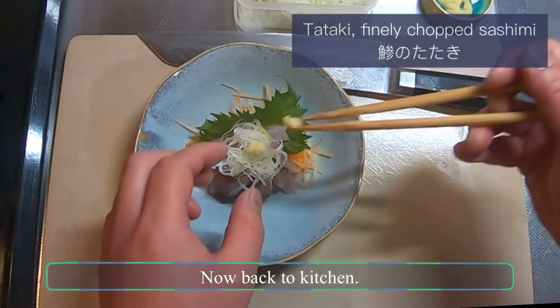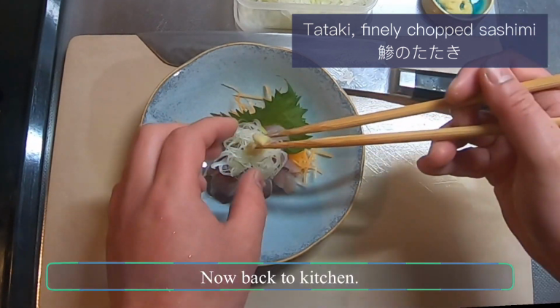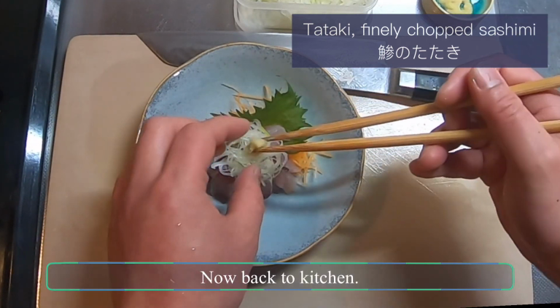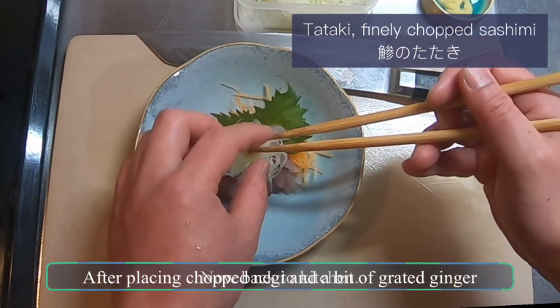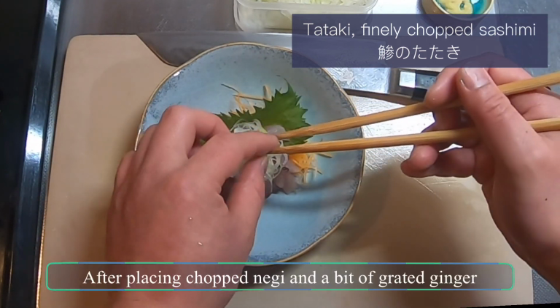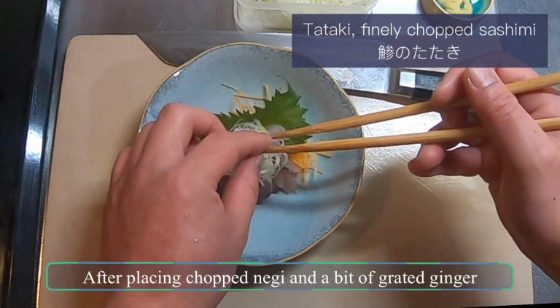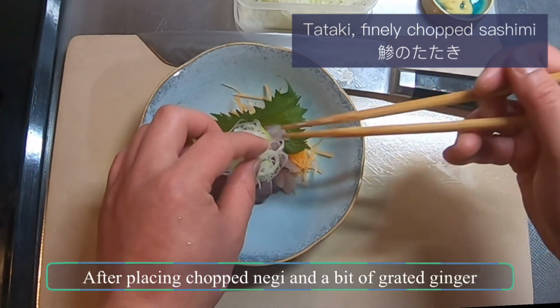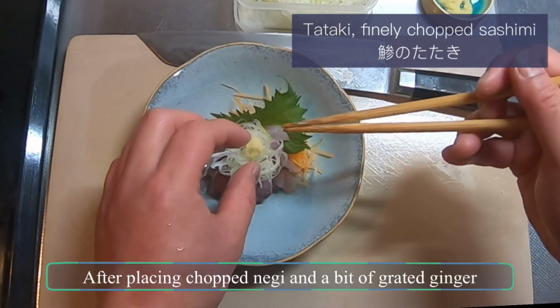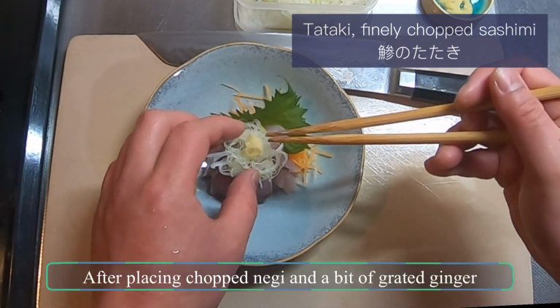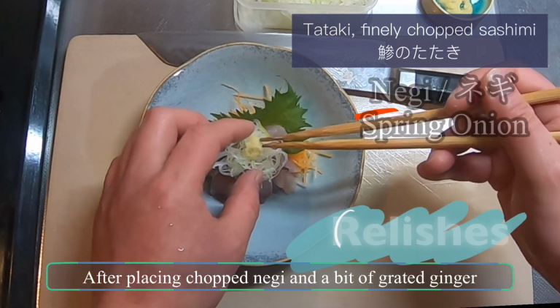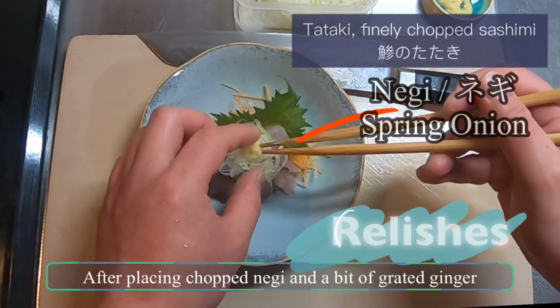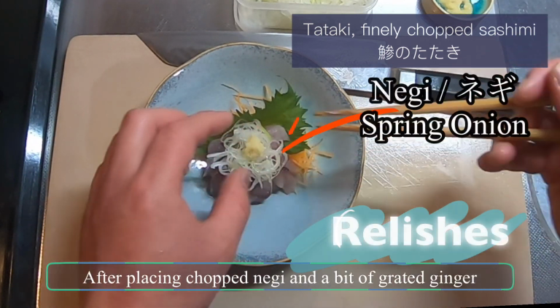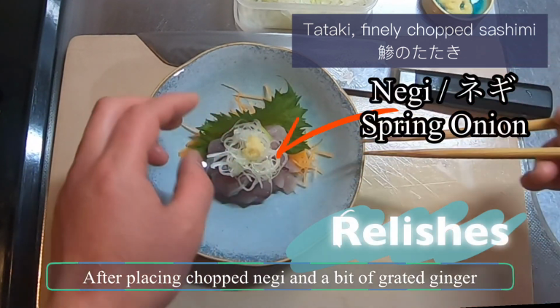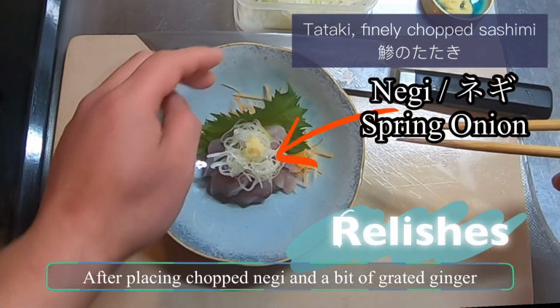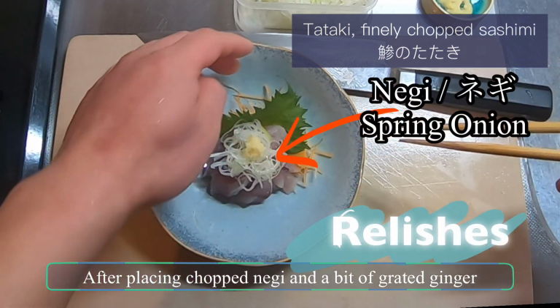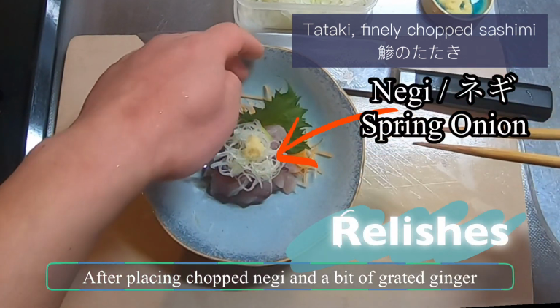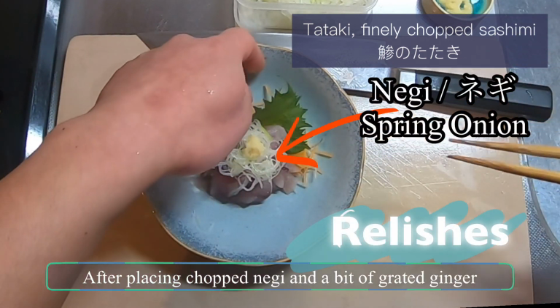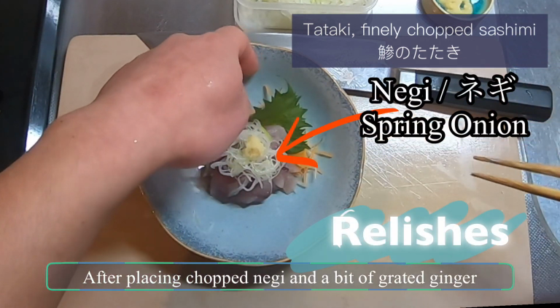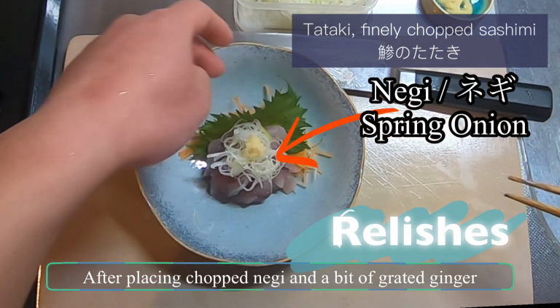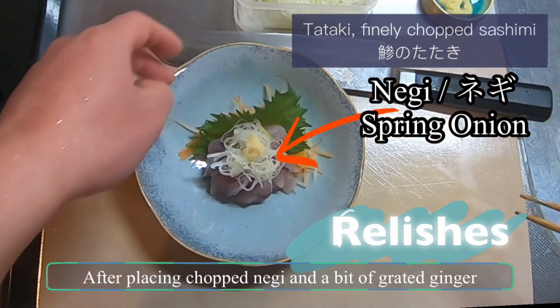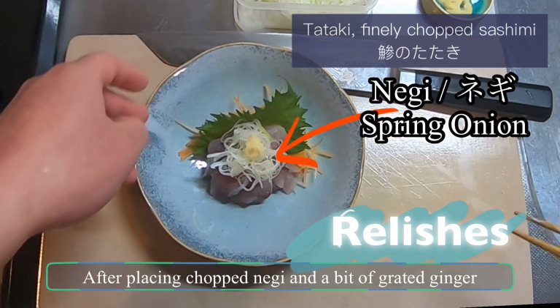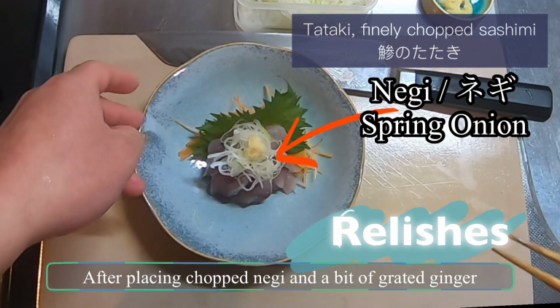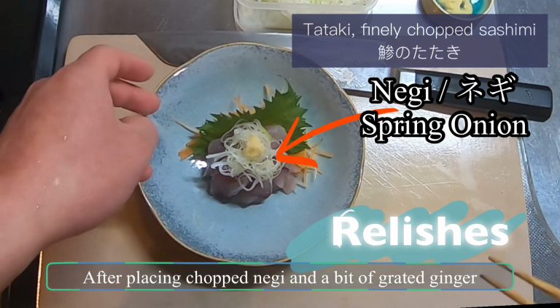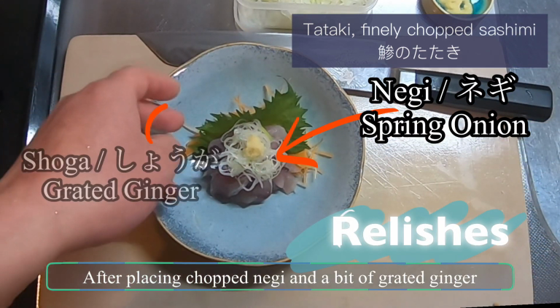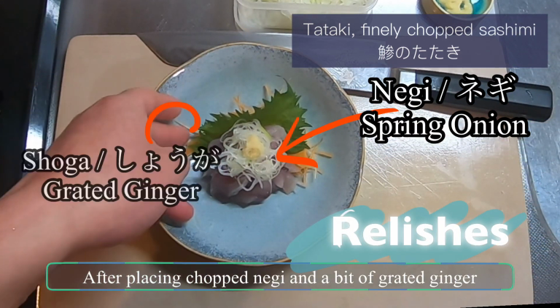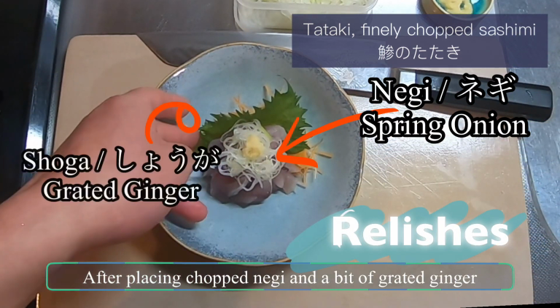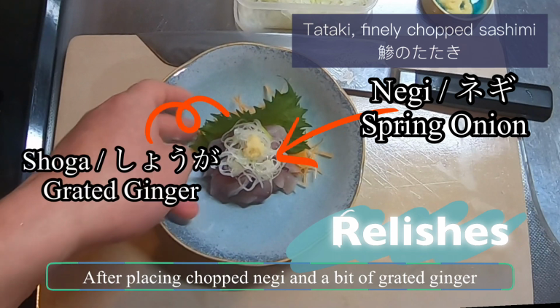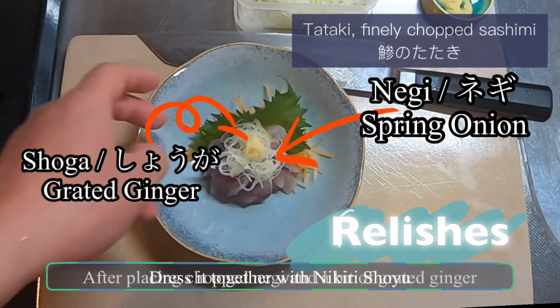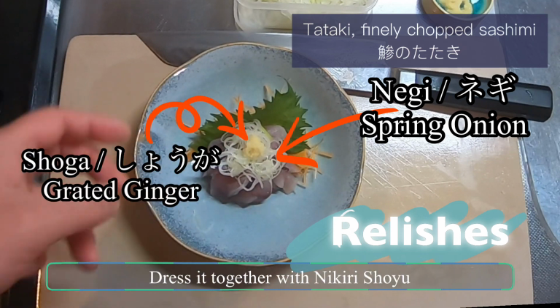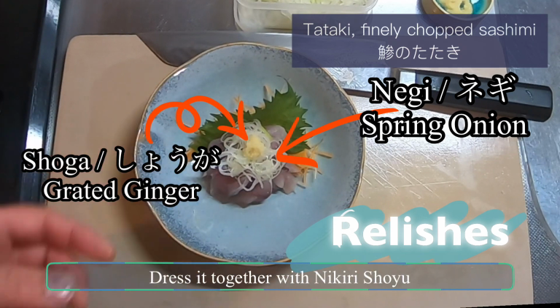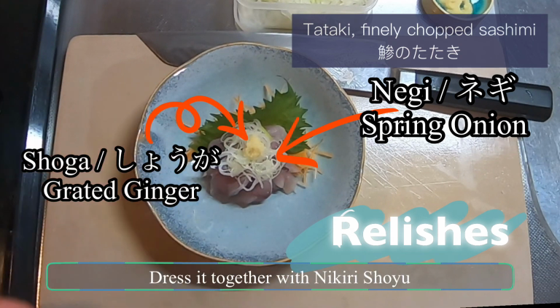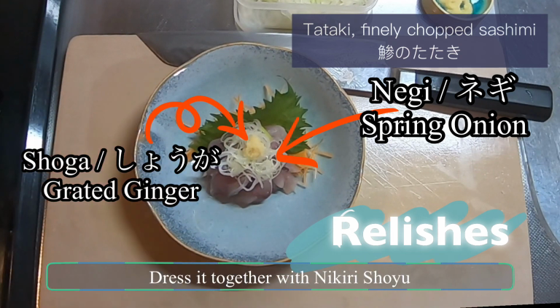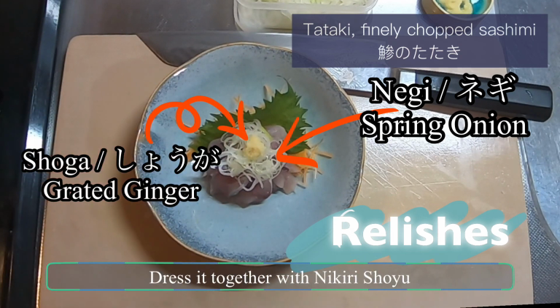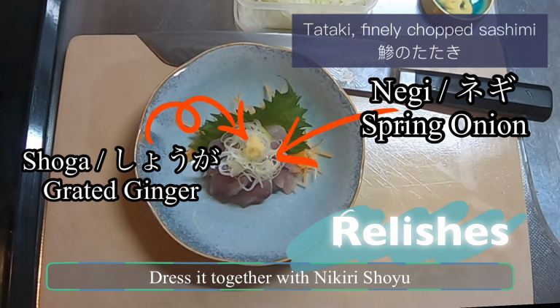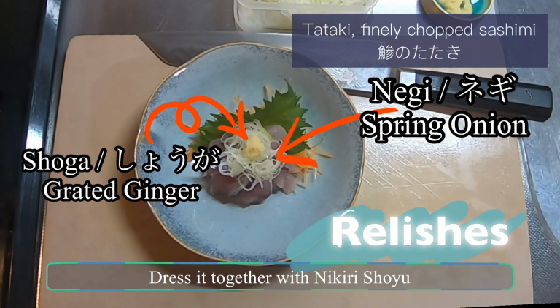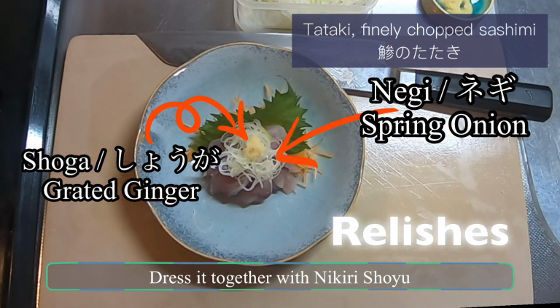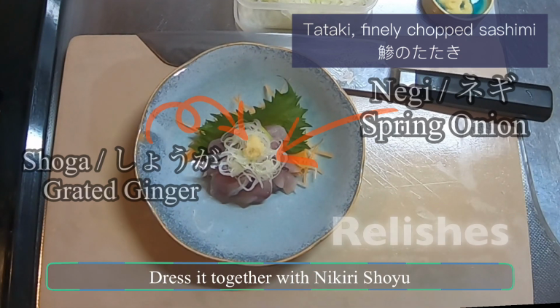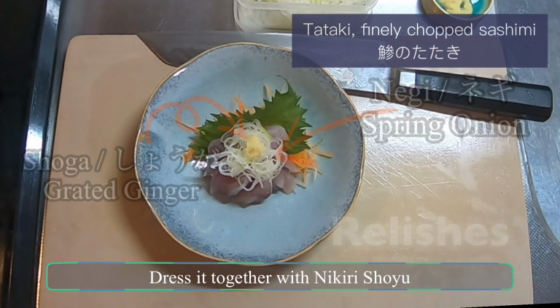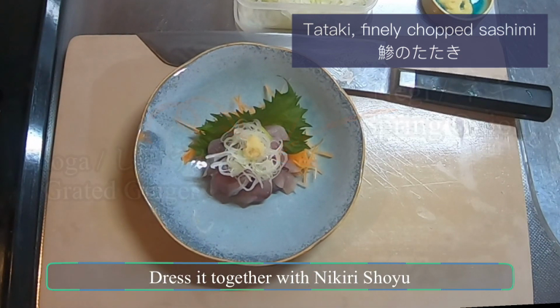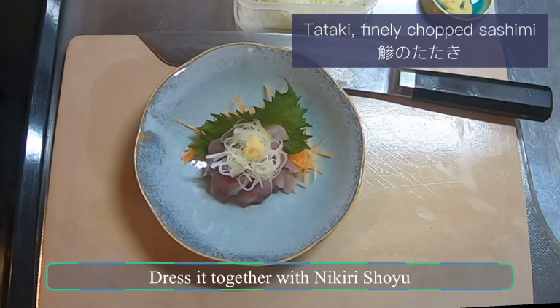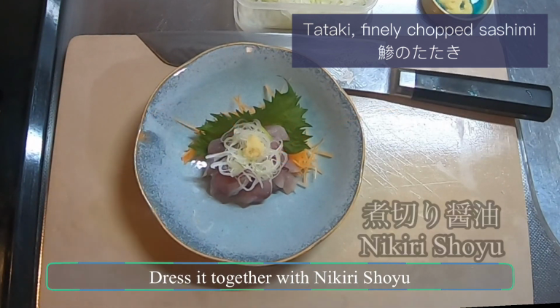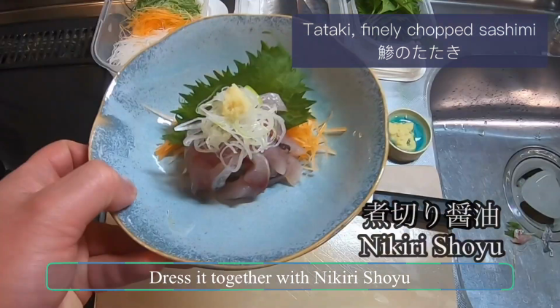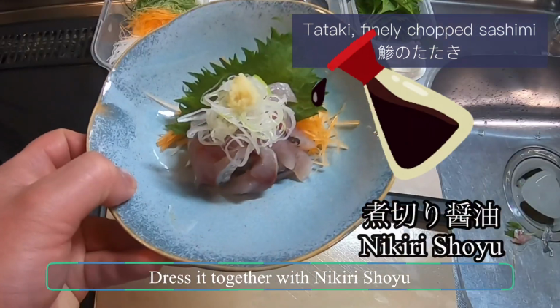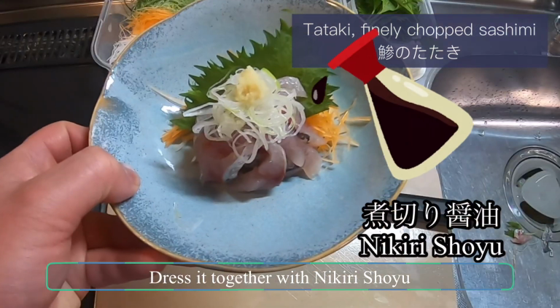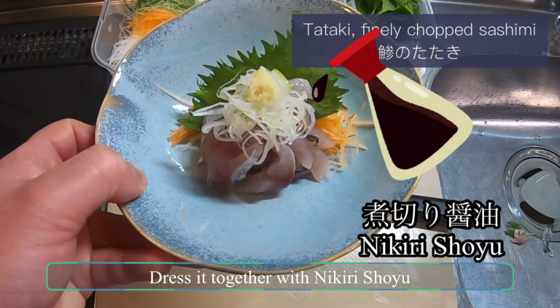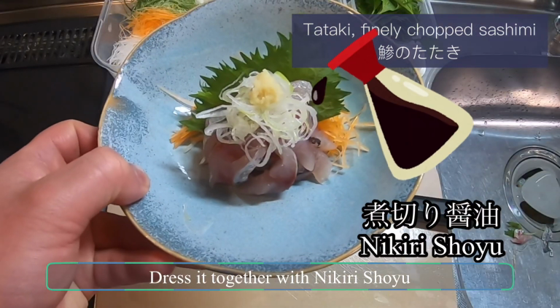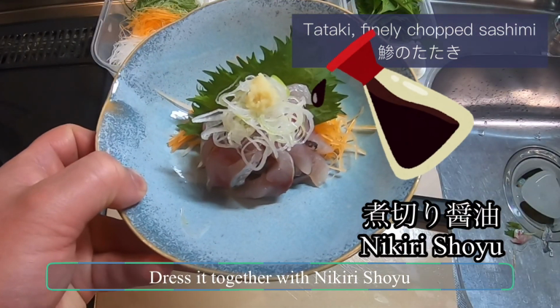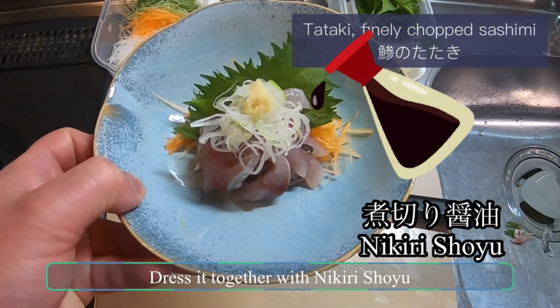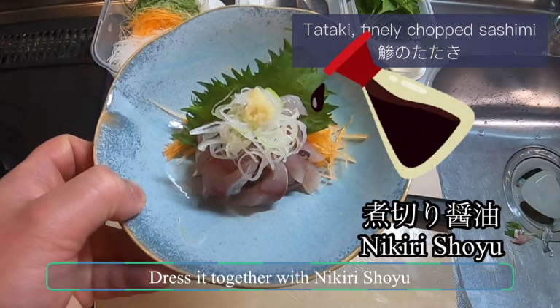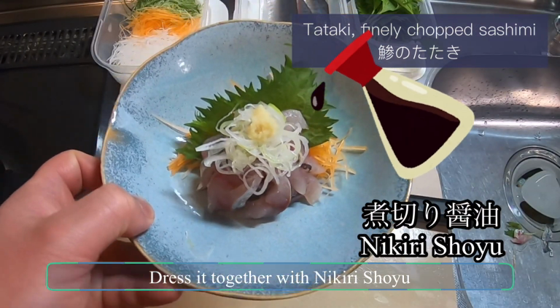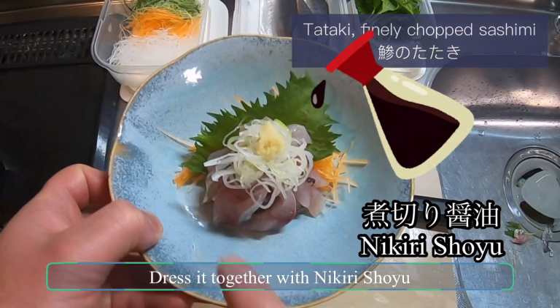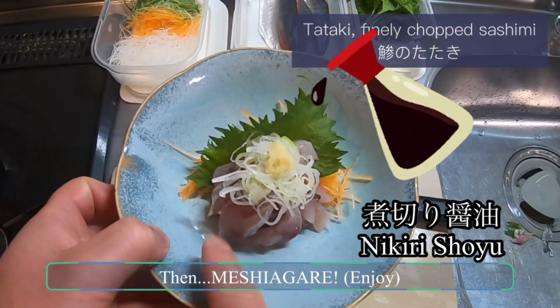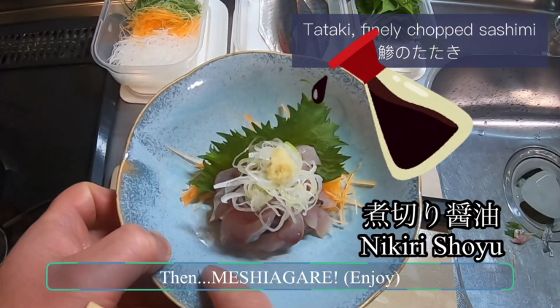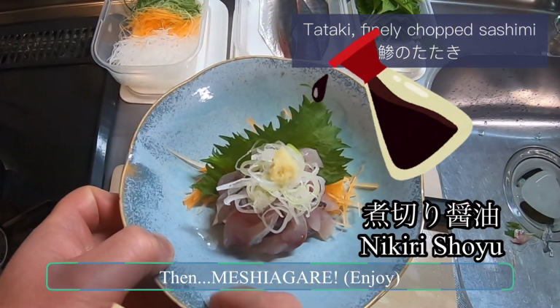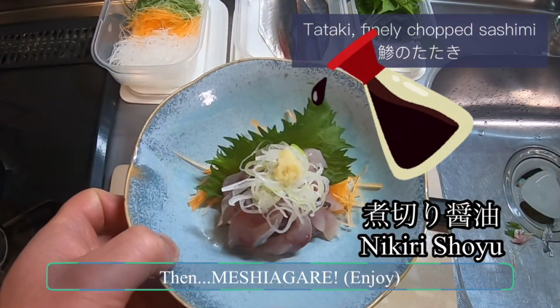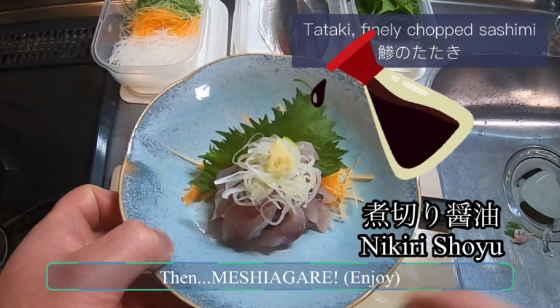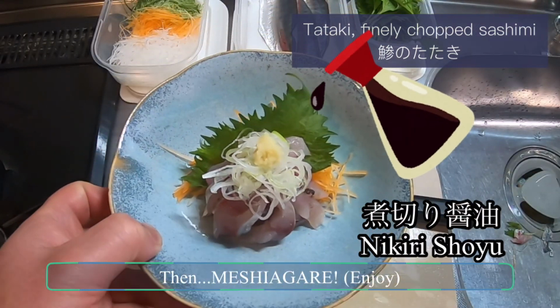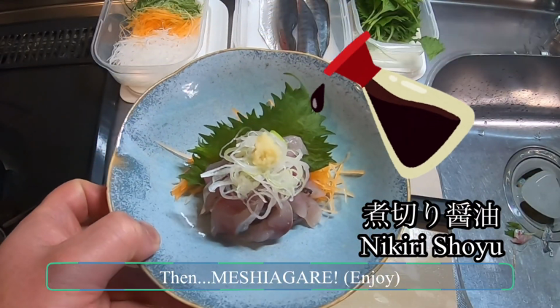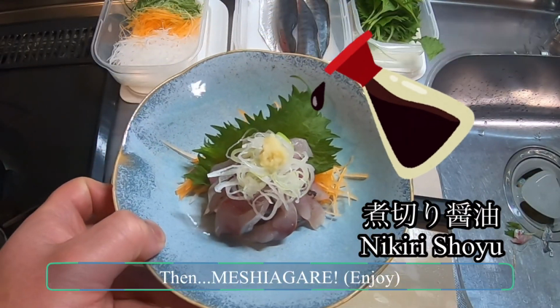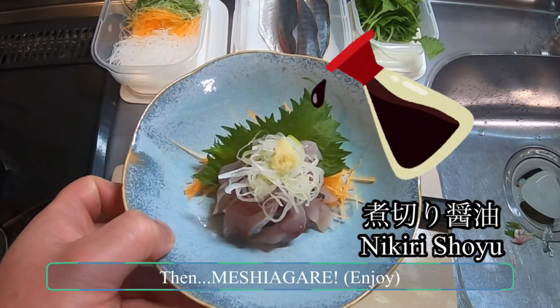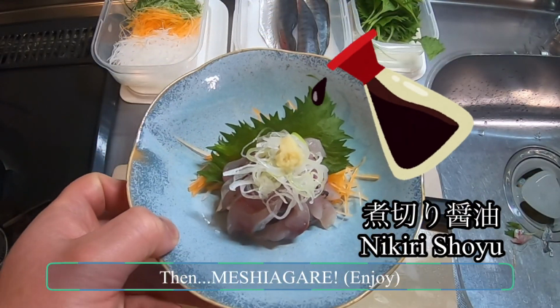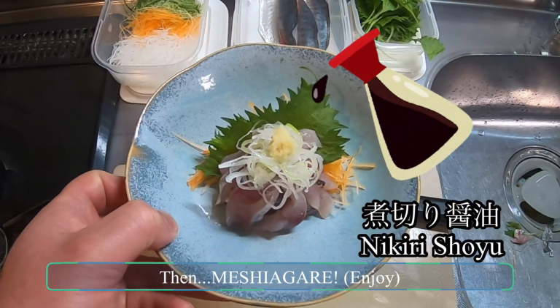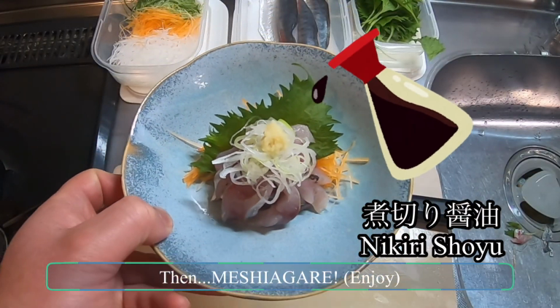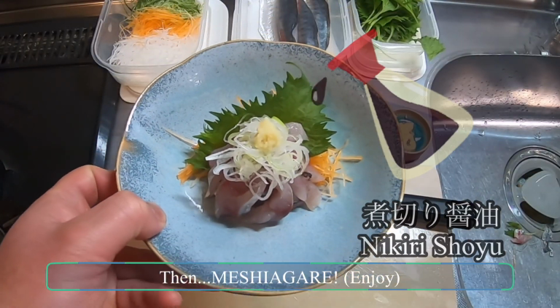Now back to the kitchen. After placing chopped negi and a bit of grated ginger, dress it together with nikiri shoyu, then mix it all together.